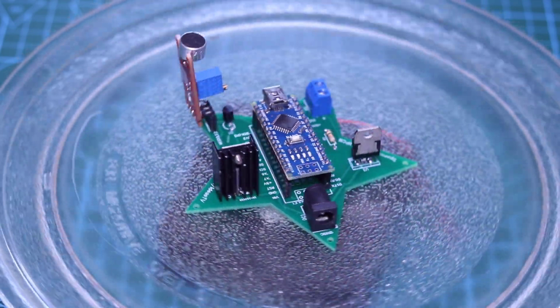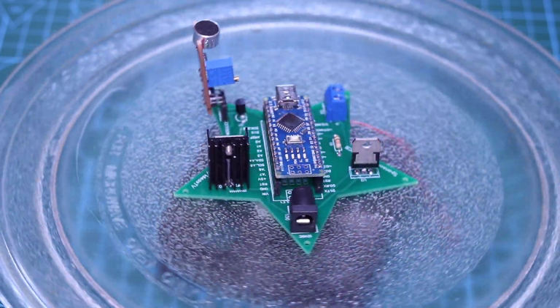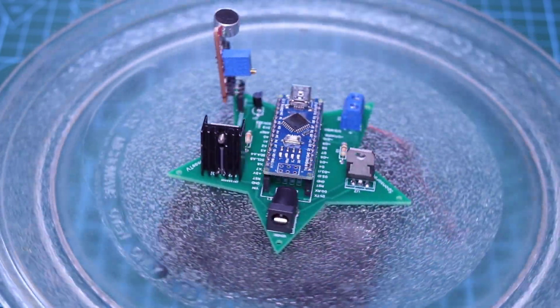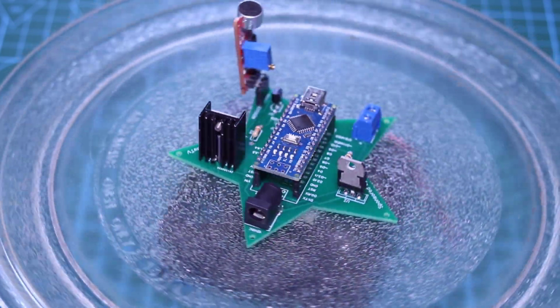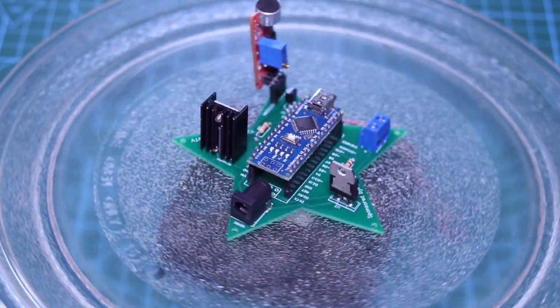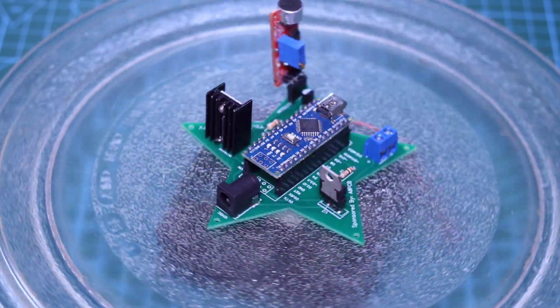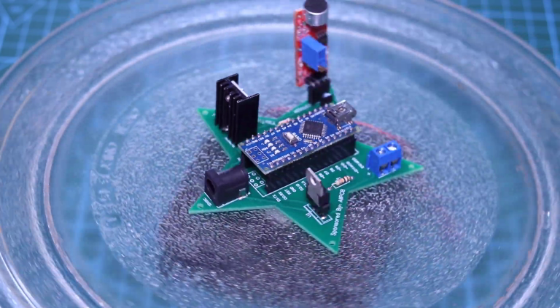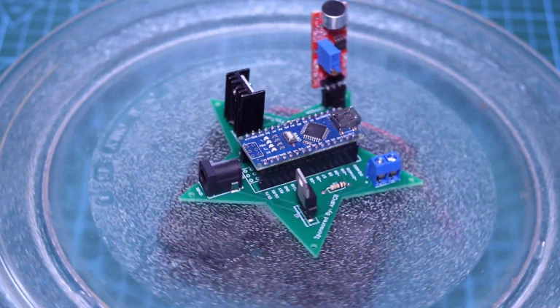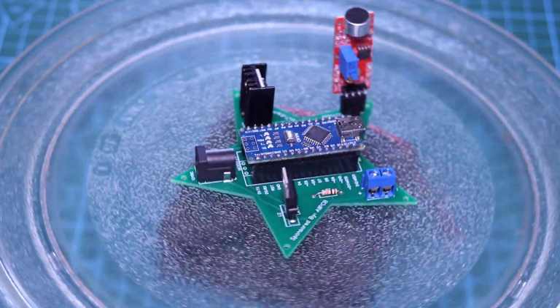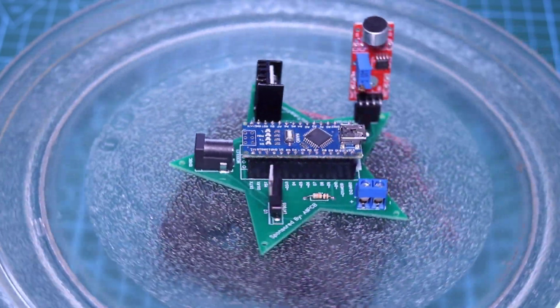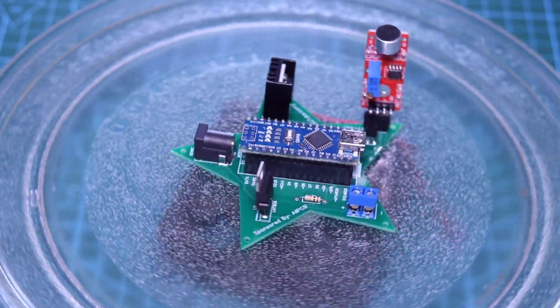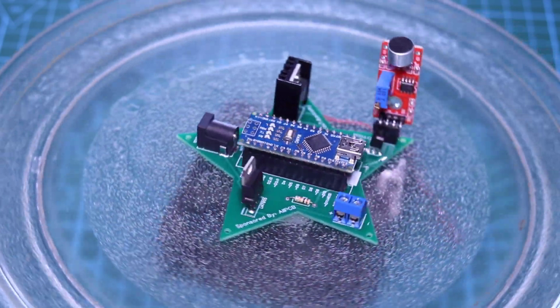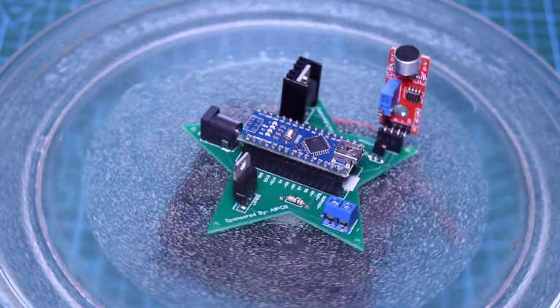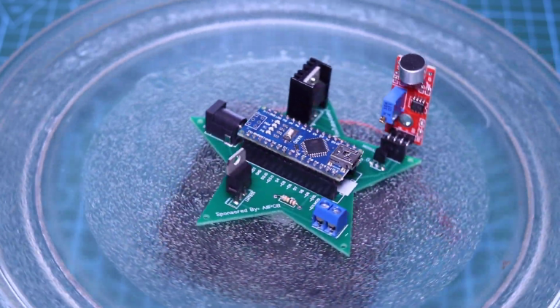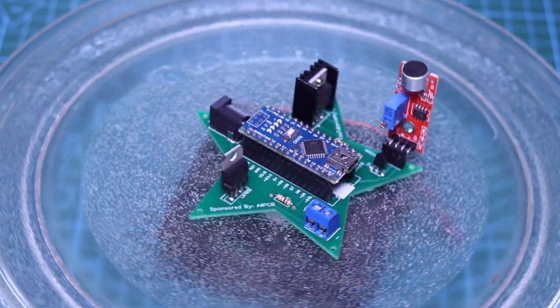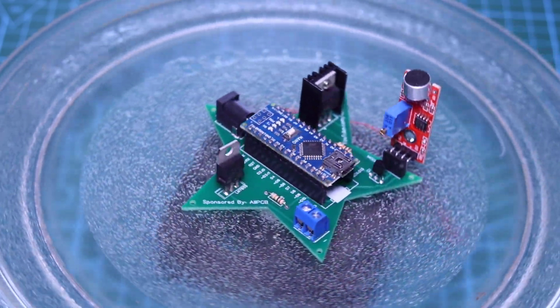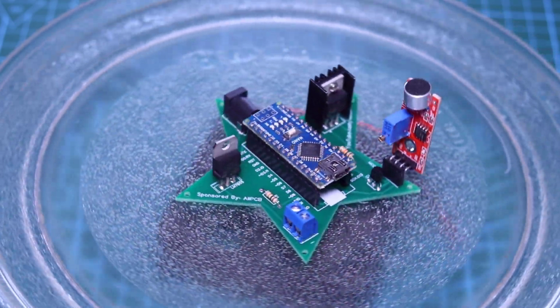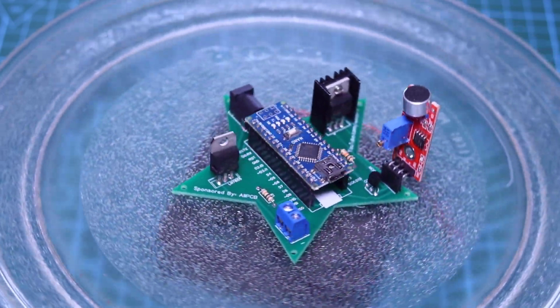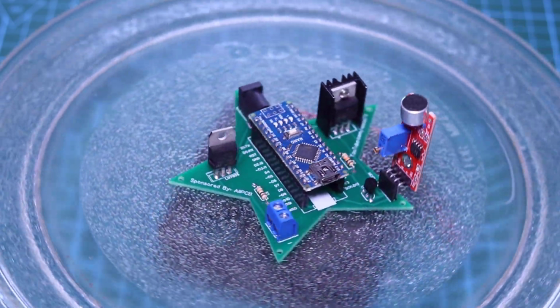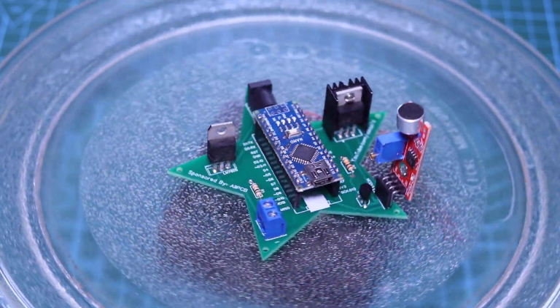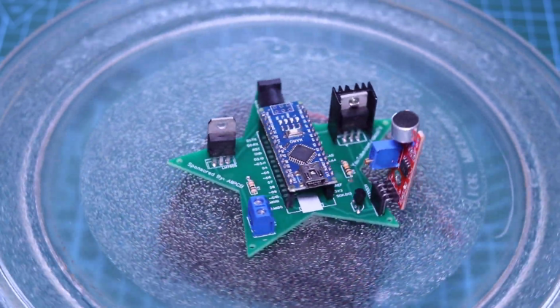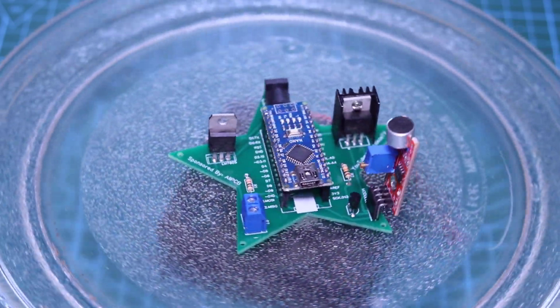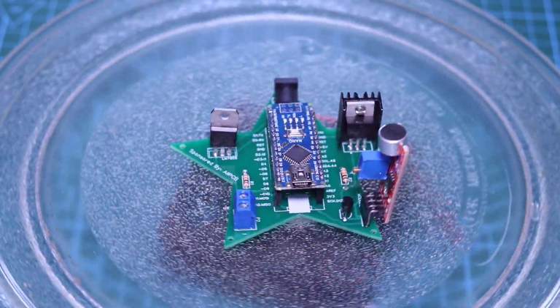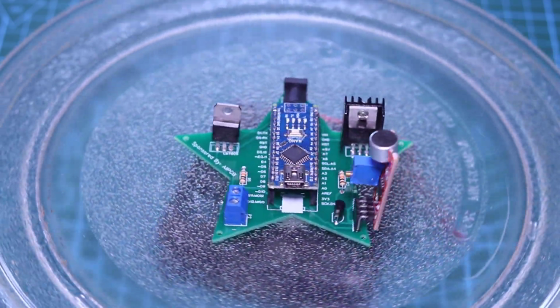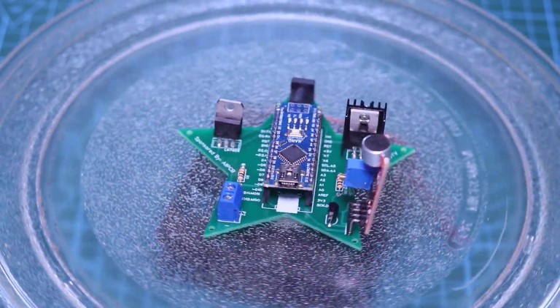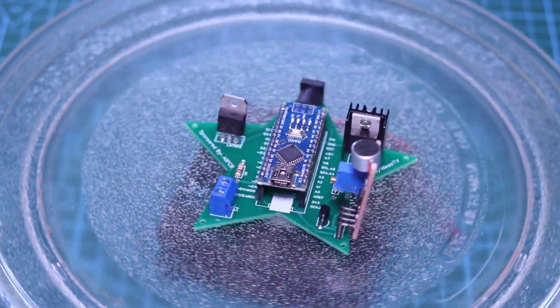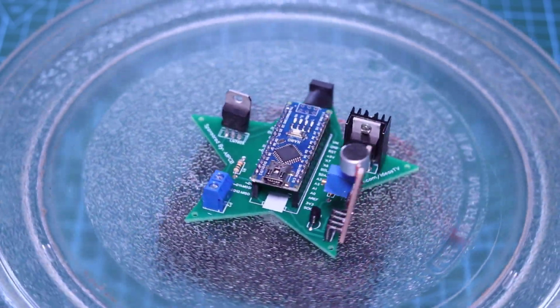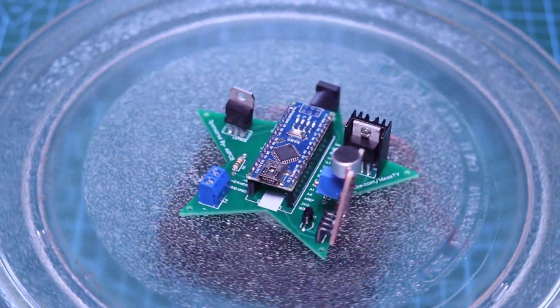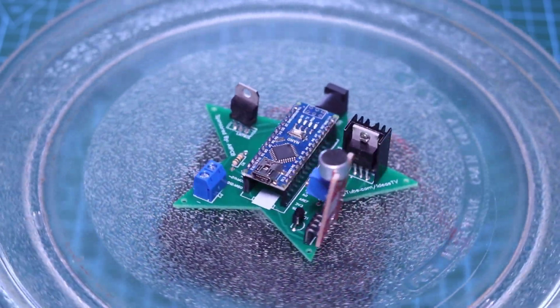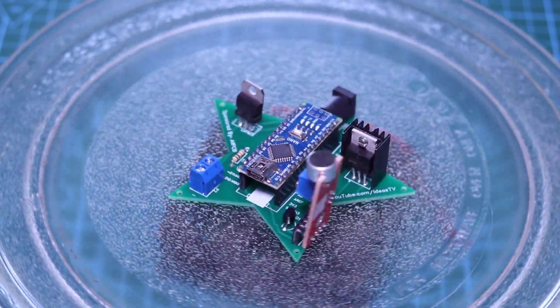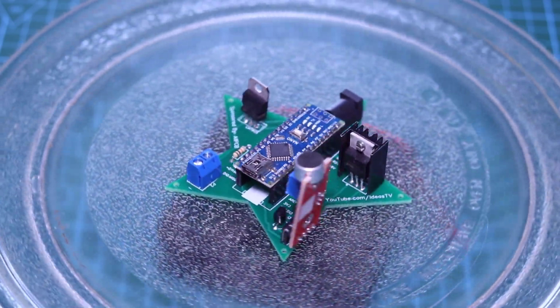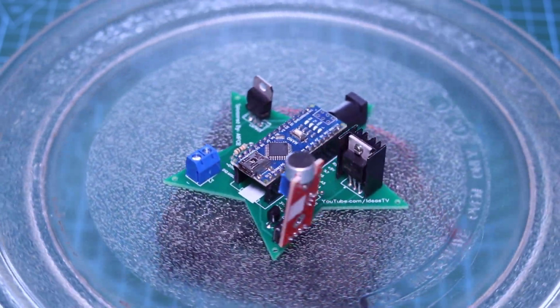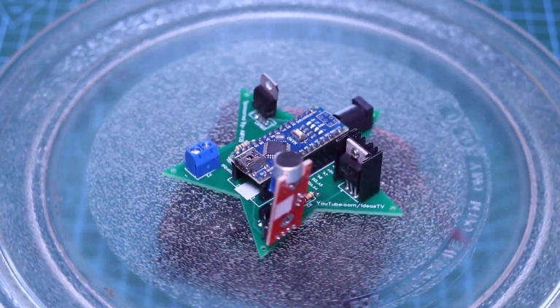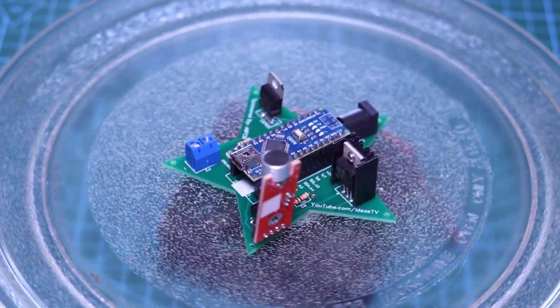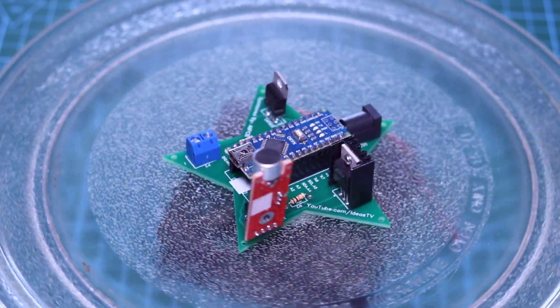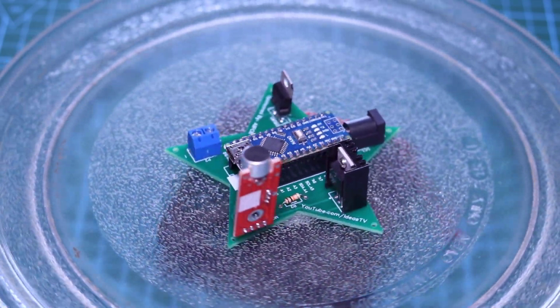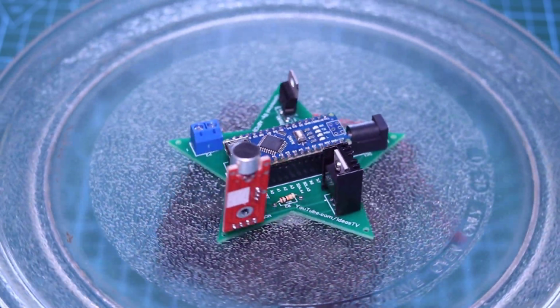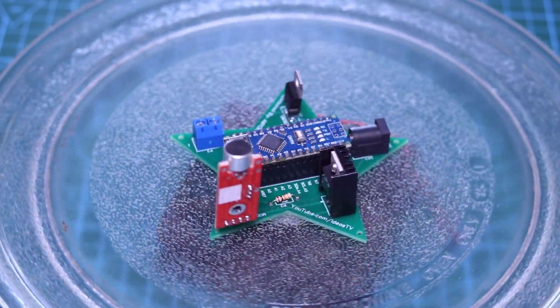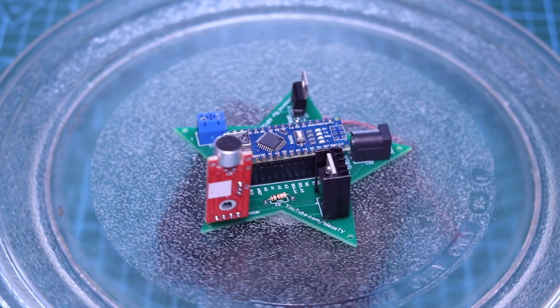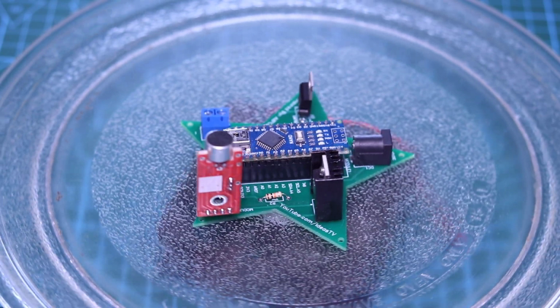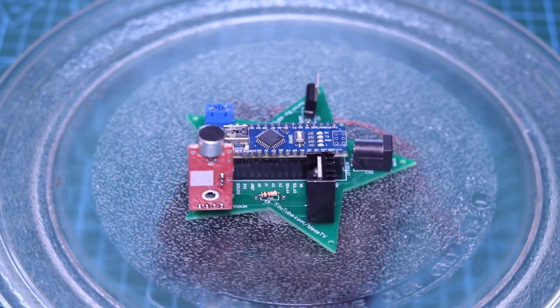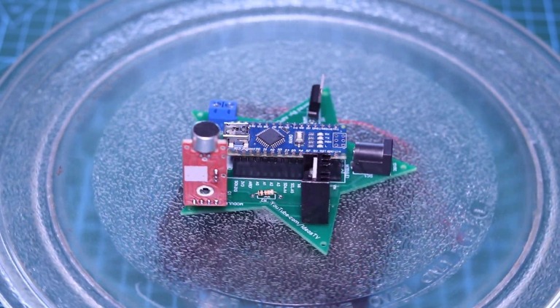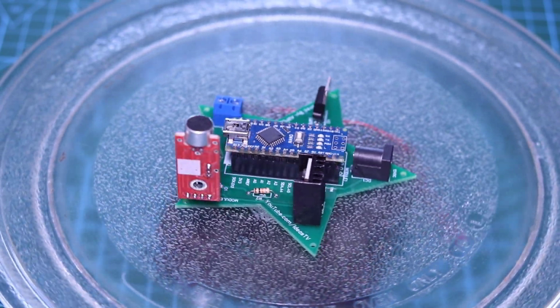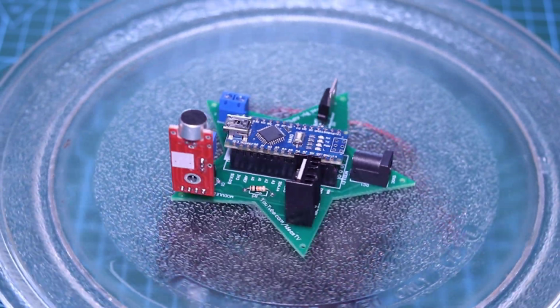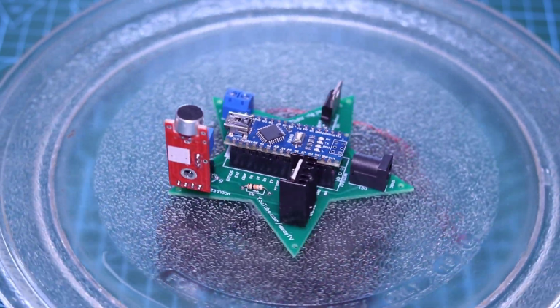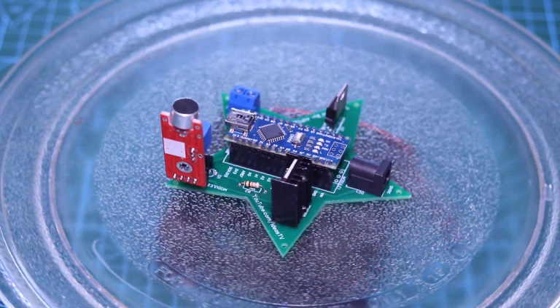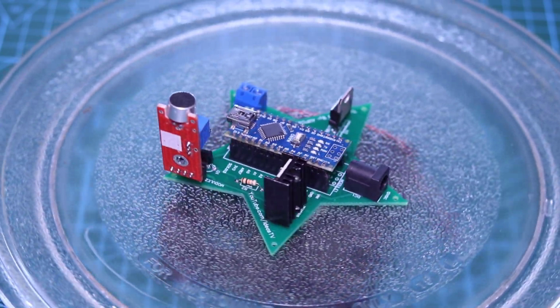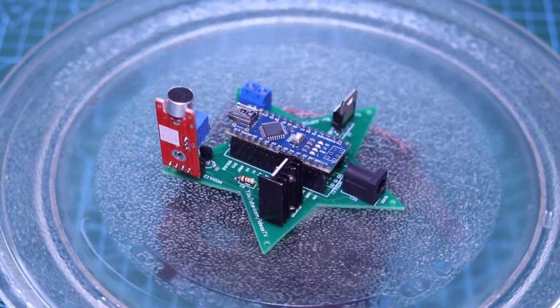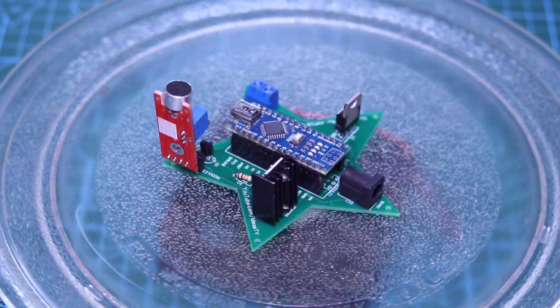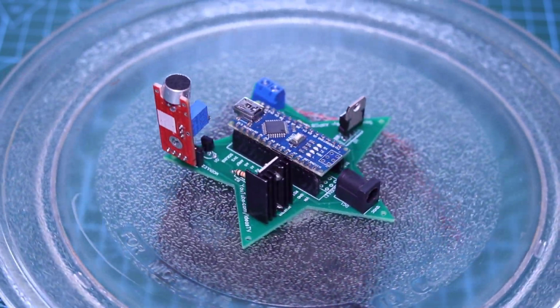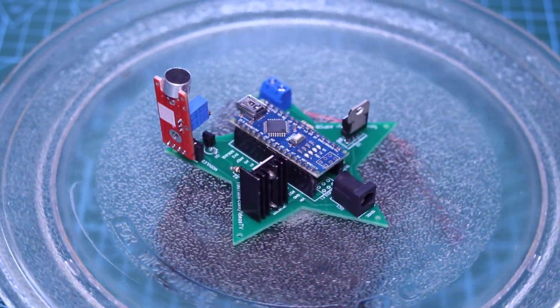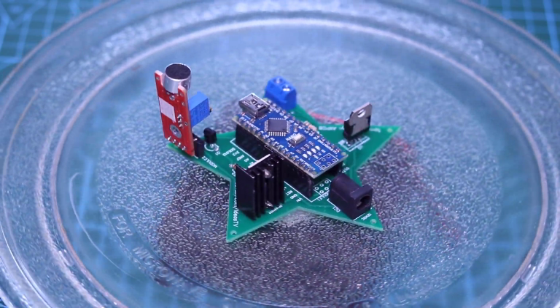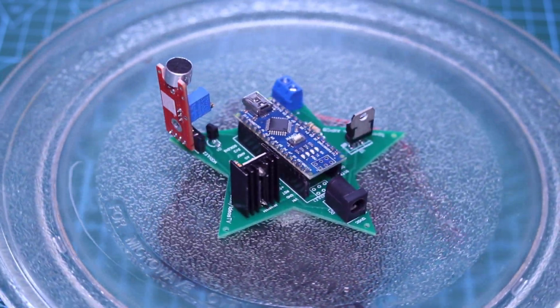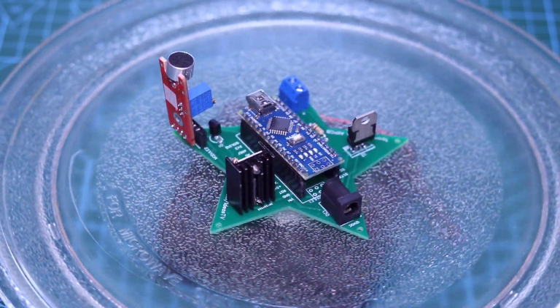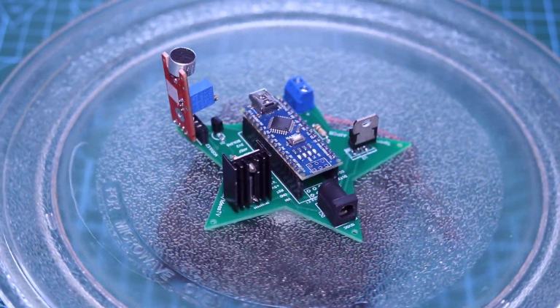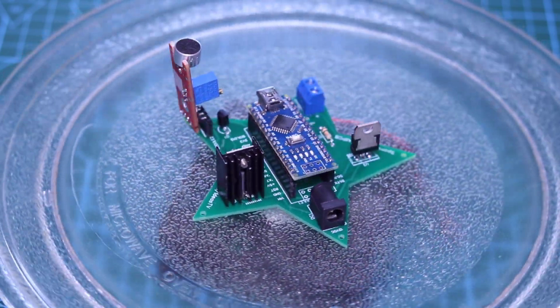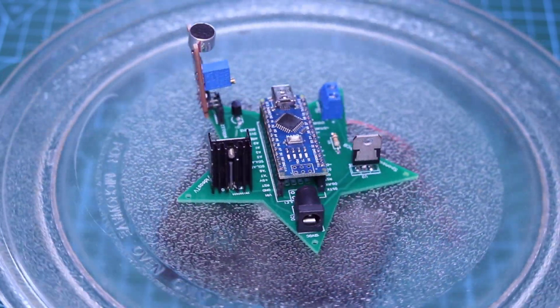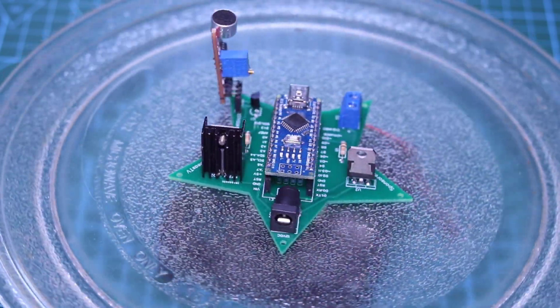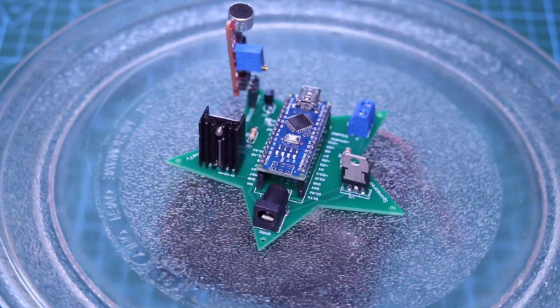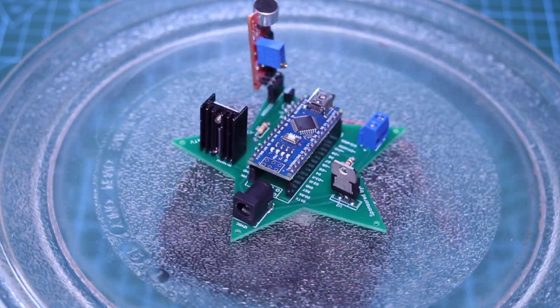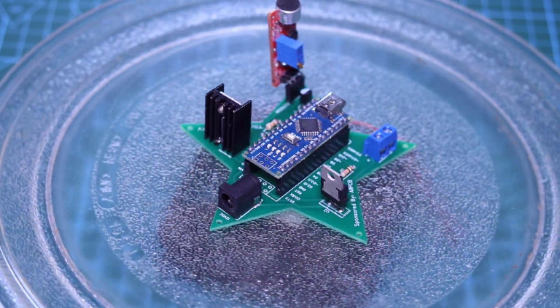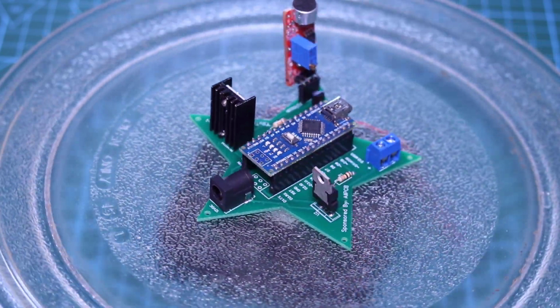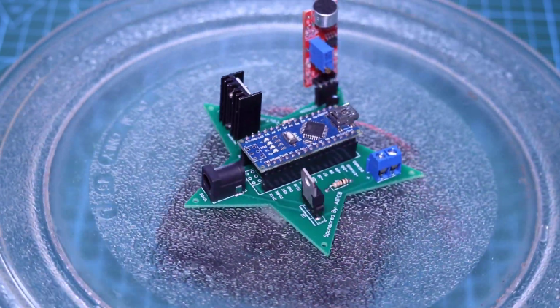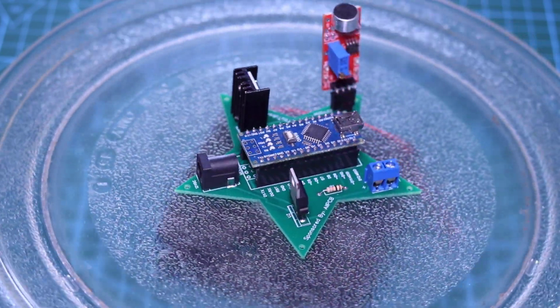Hello guys, welcome to Ideas TV. In this video, you will learn how to make a music-reactive dancing LED strip controller.